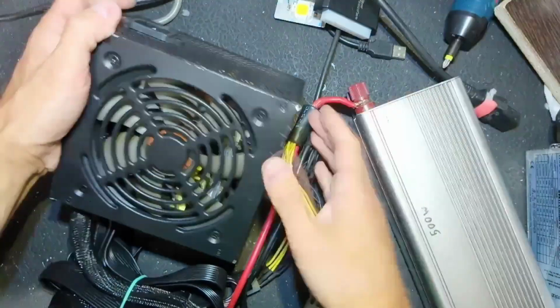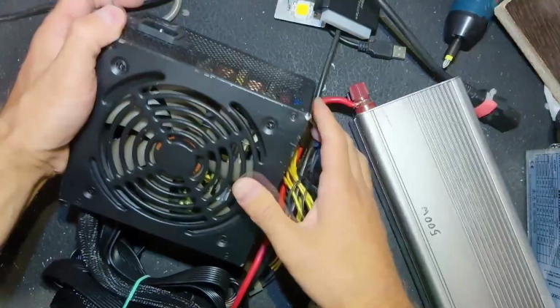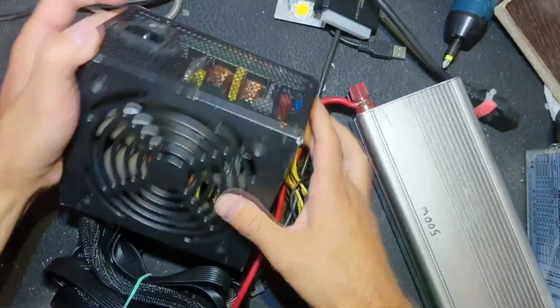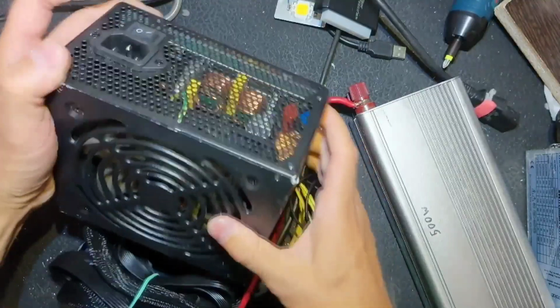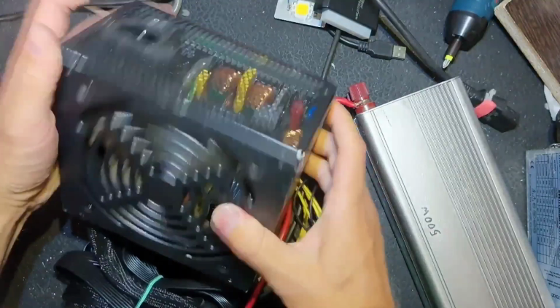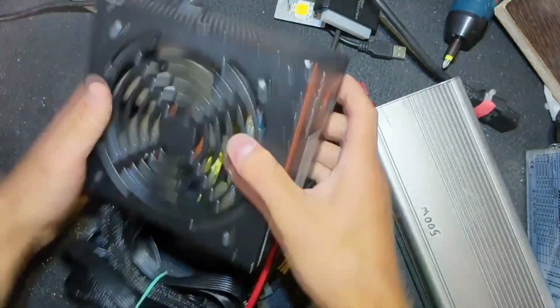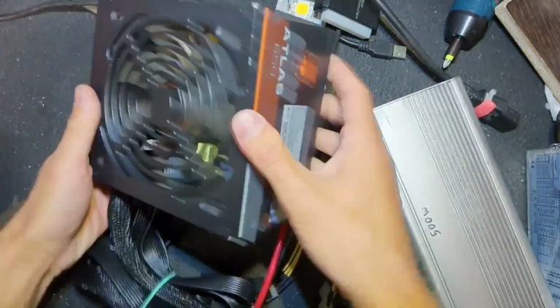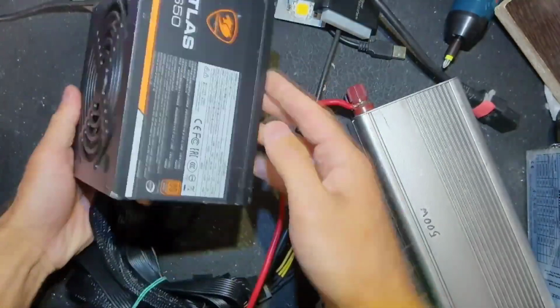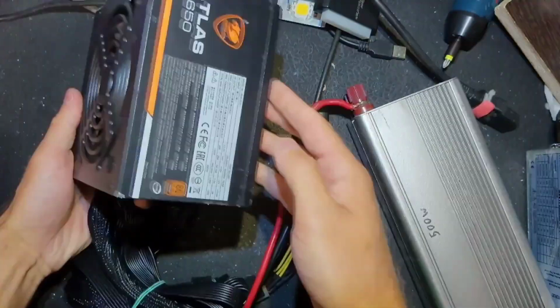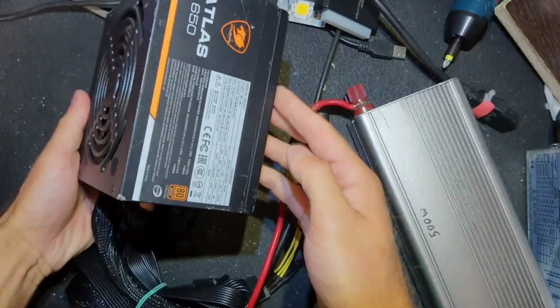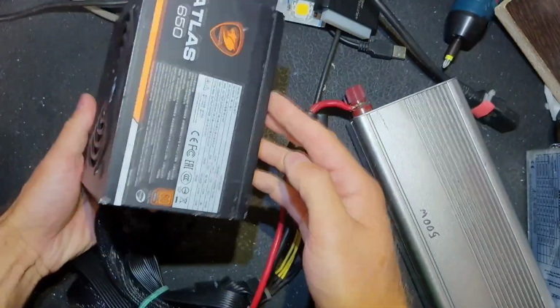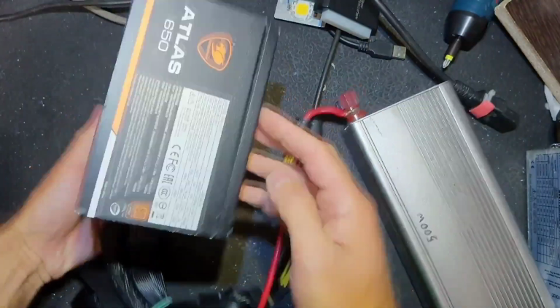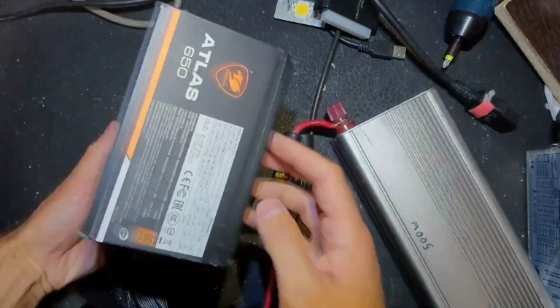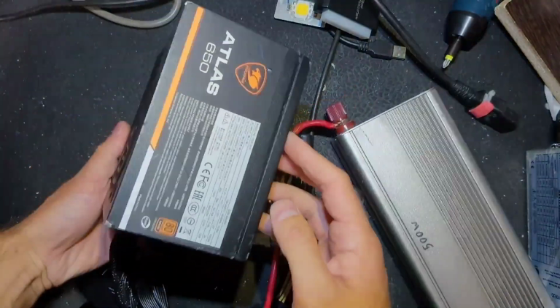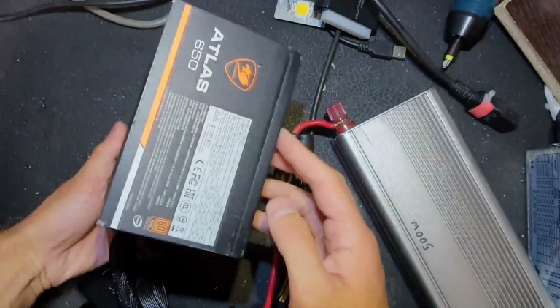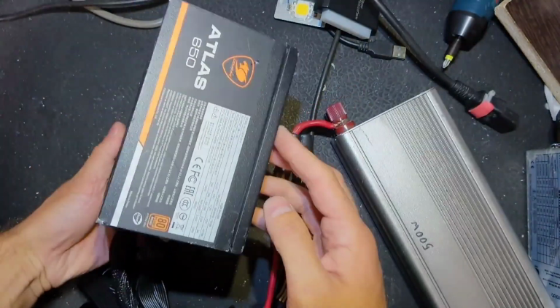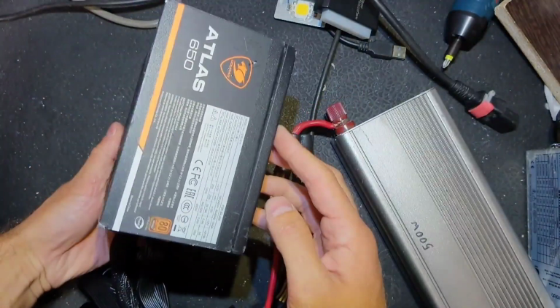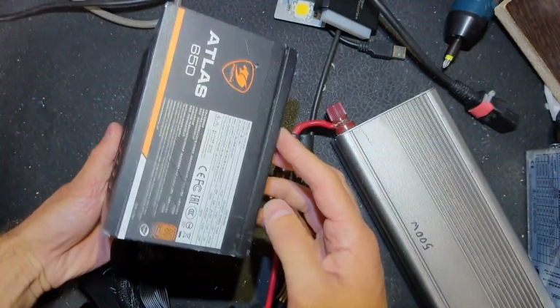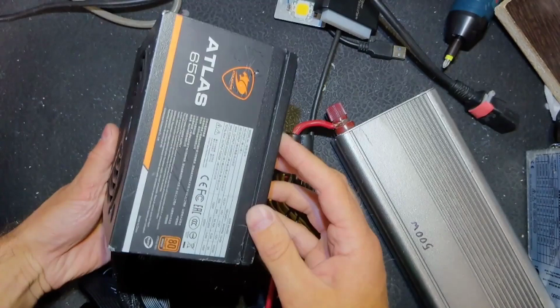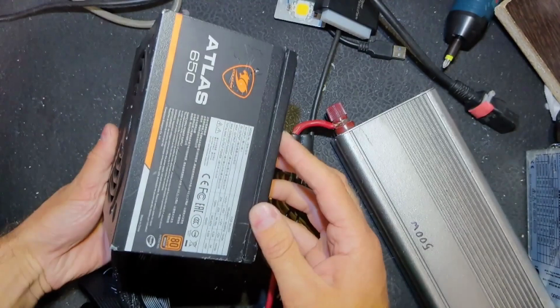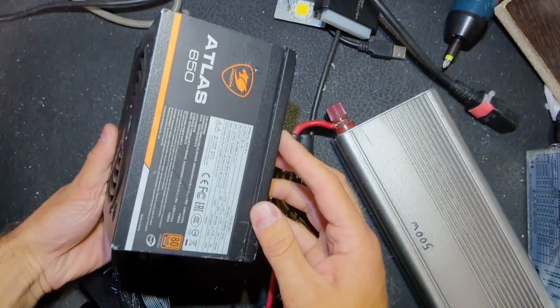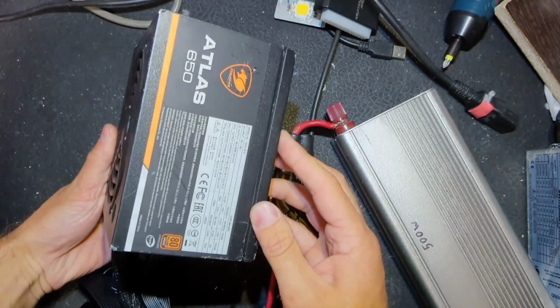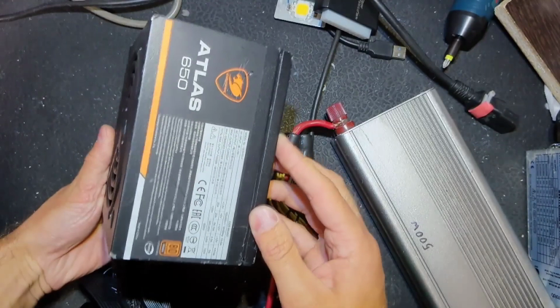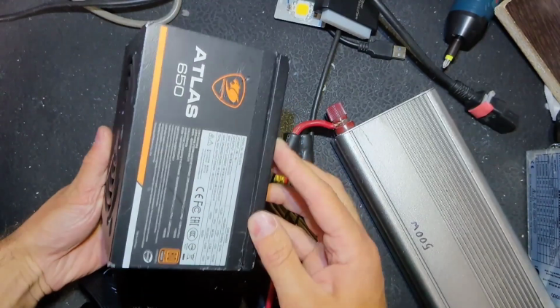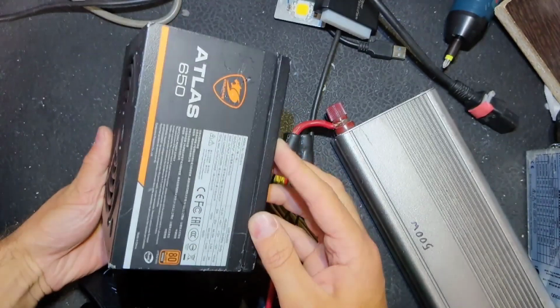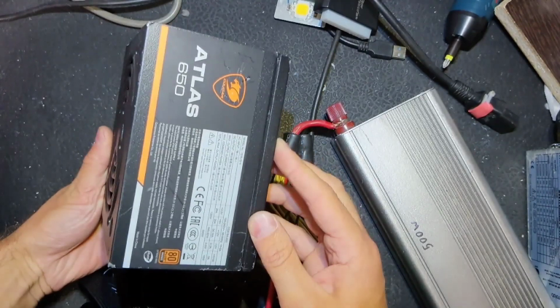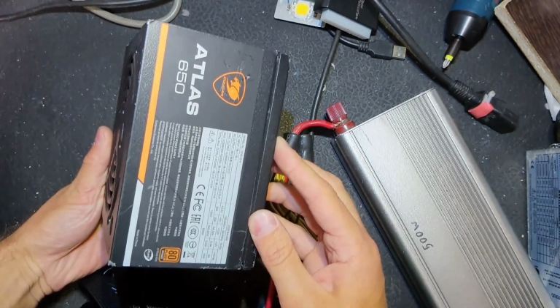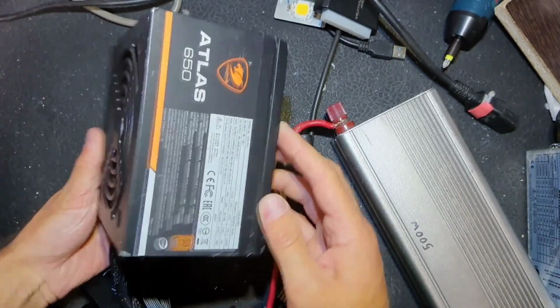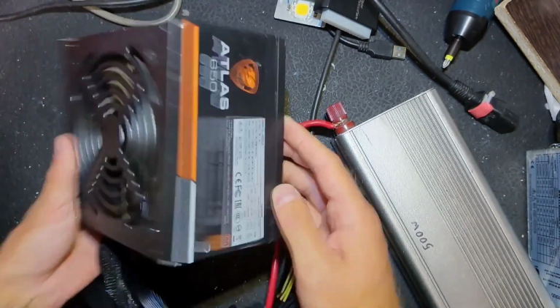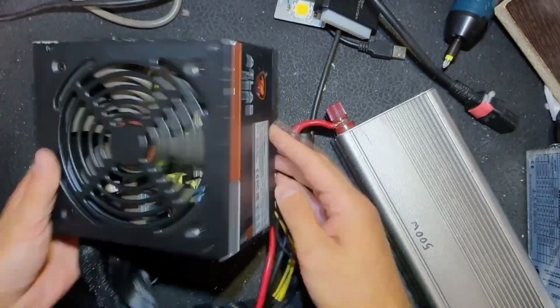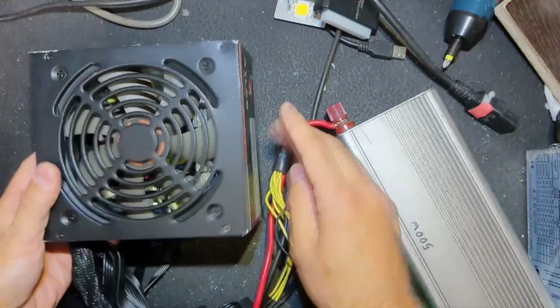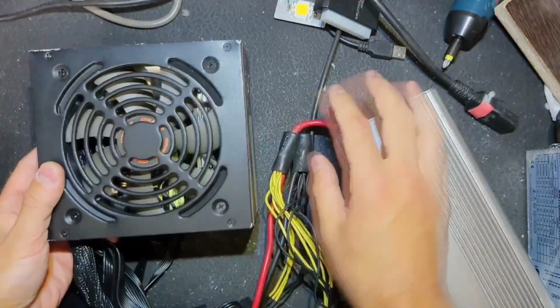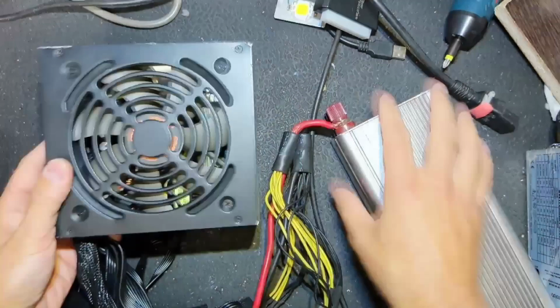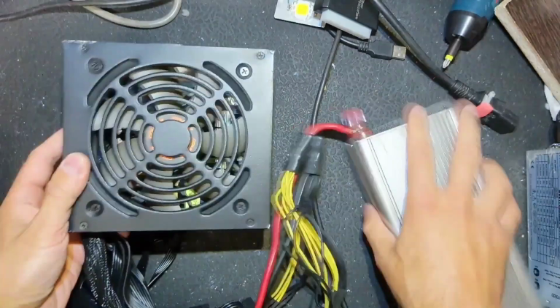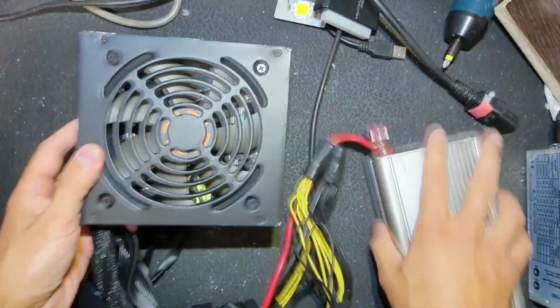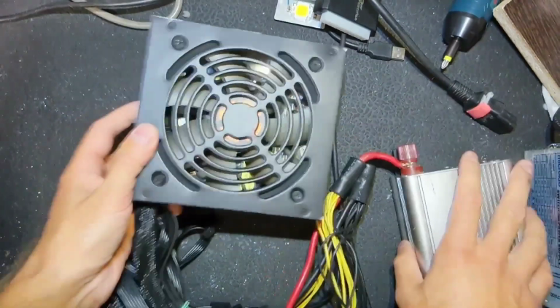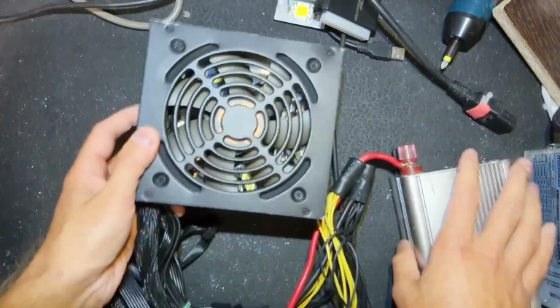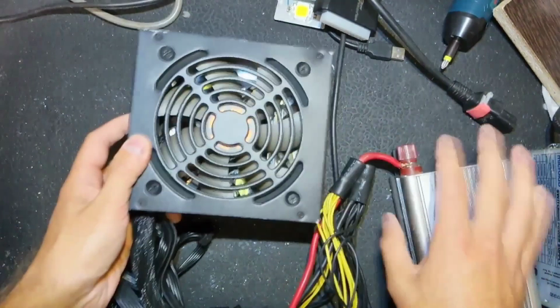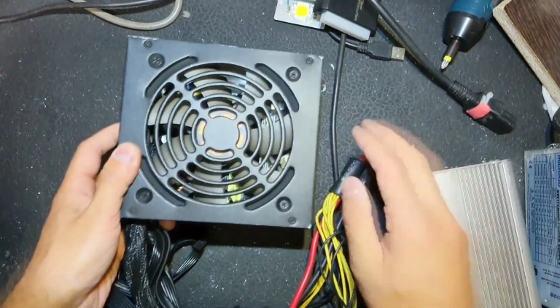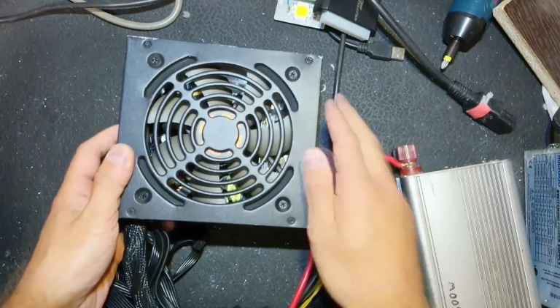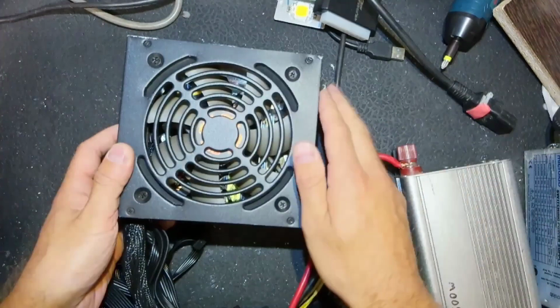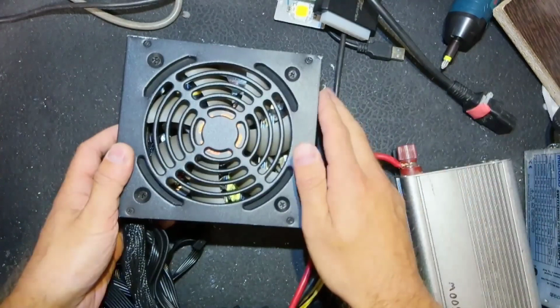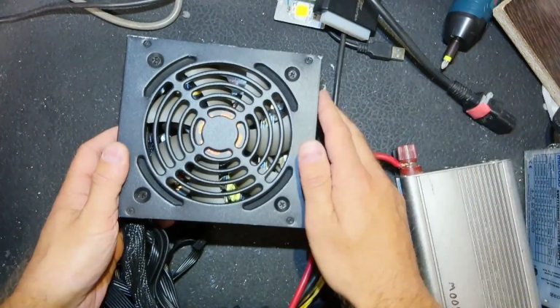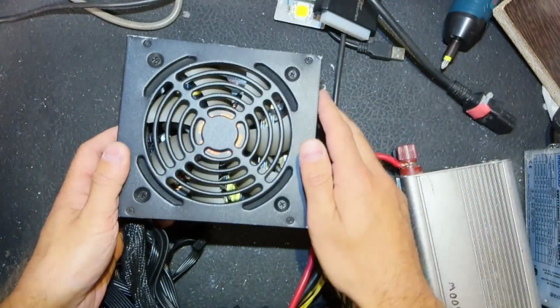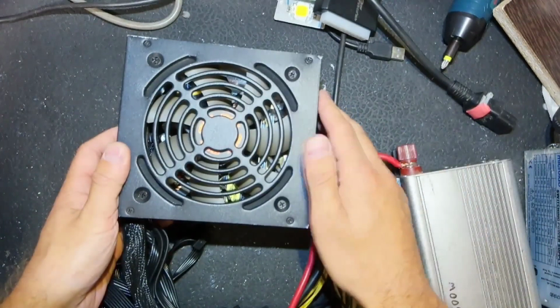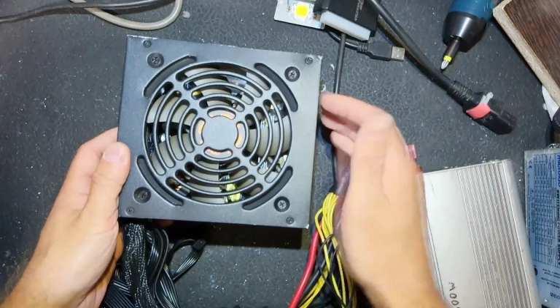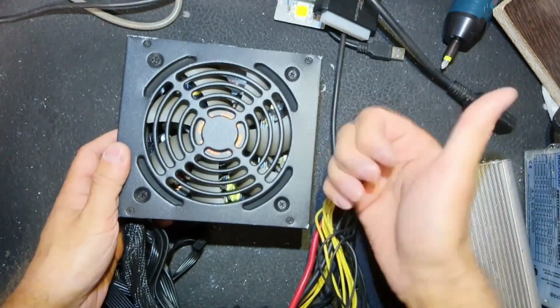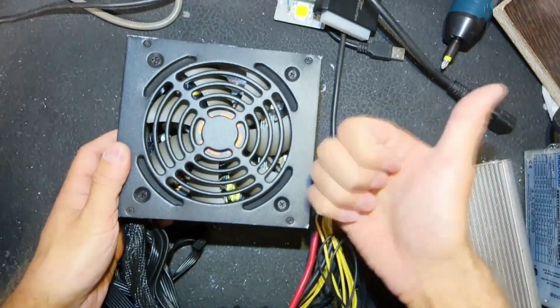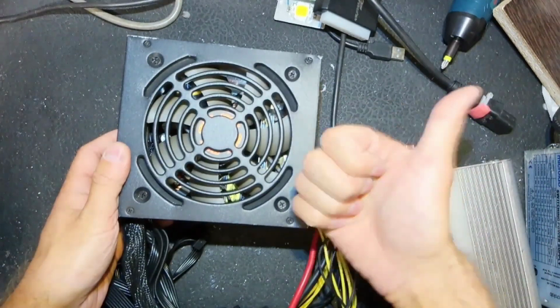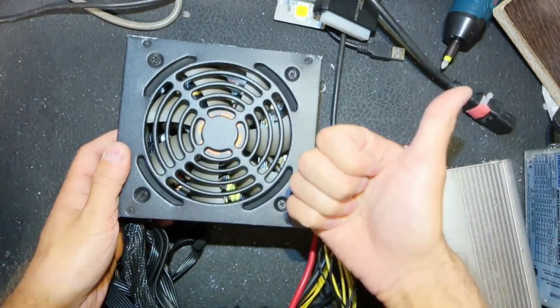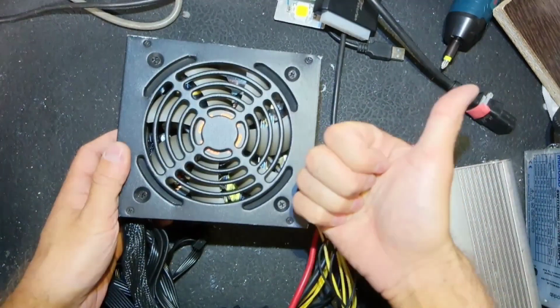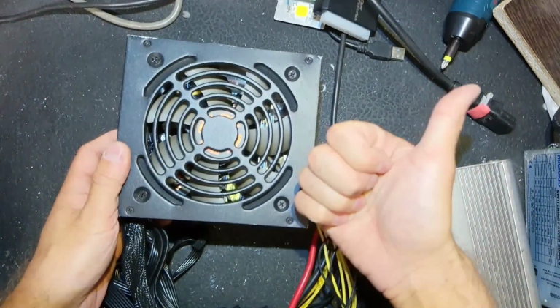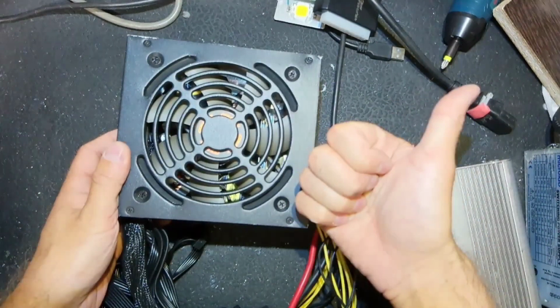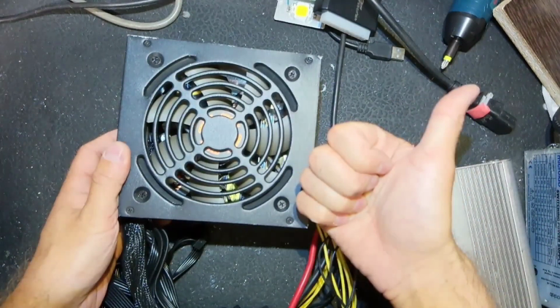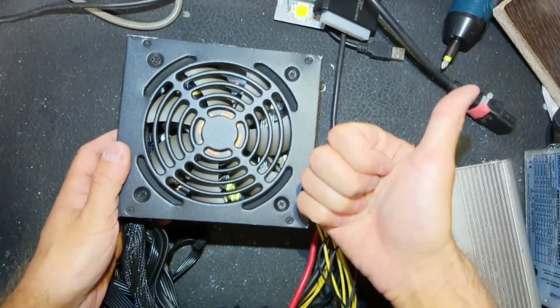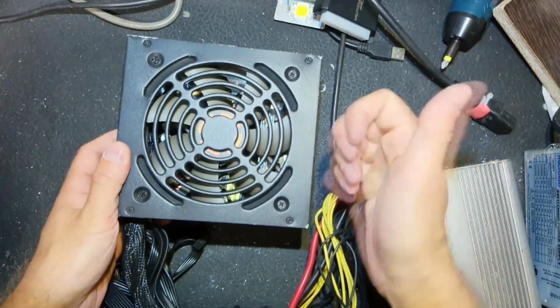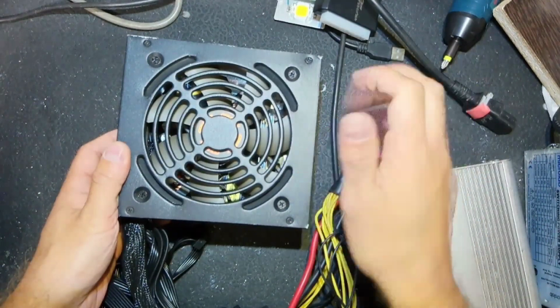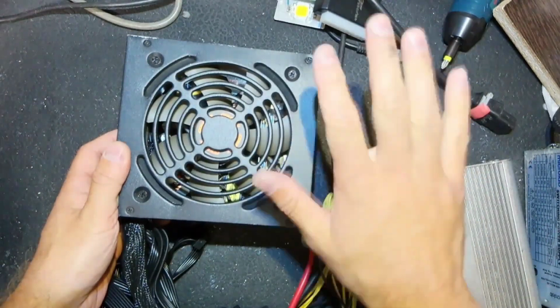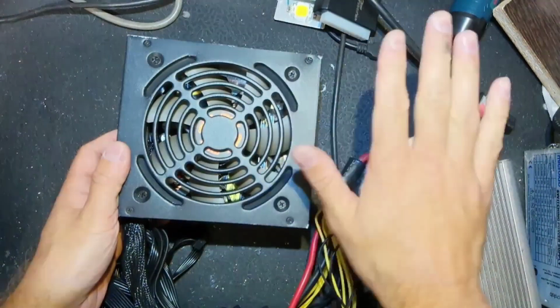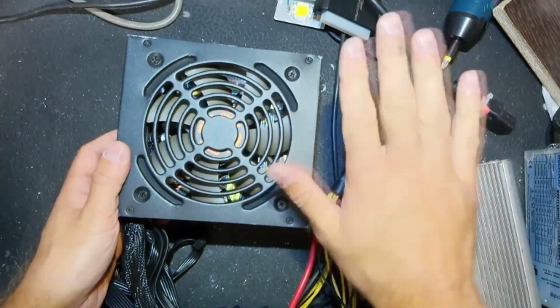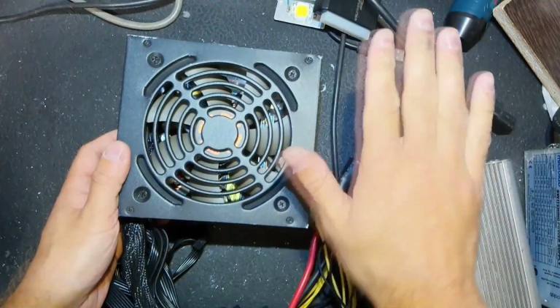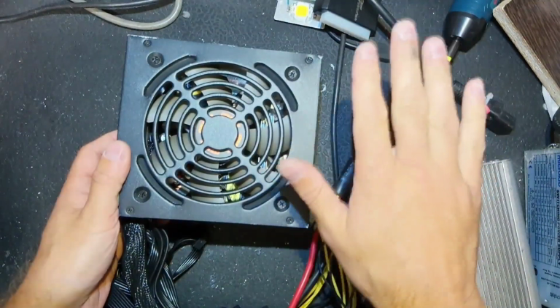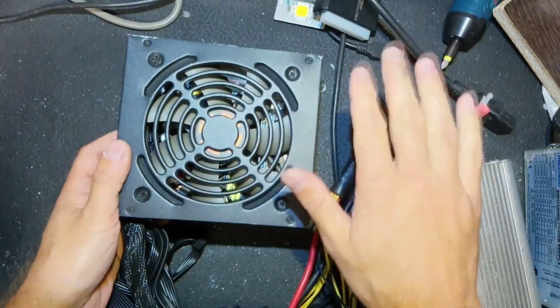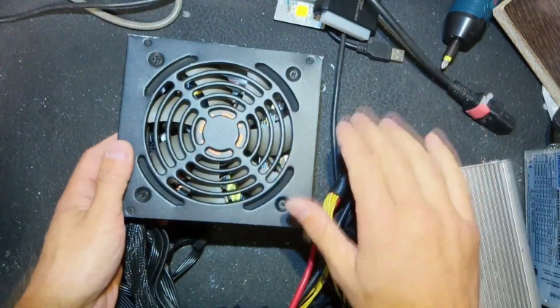That's it - that power supply is gonna serve its purpose one more time. If you like it, give it a like and see you next.